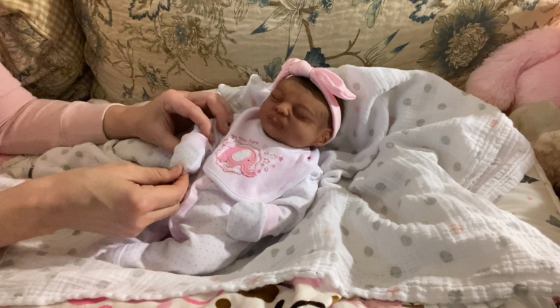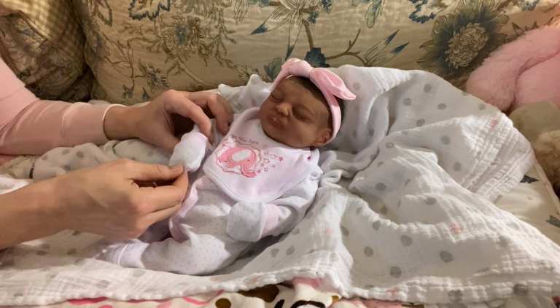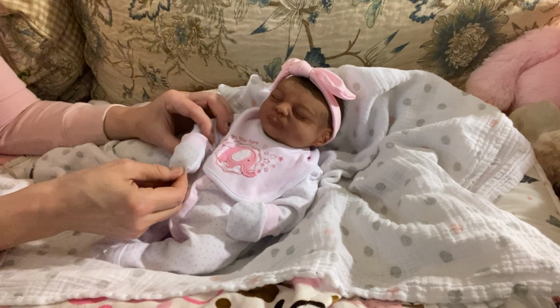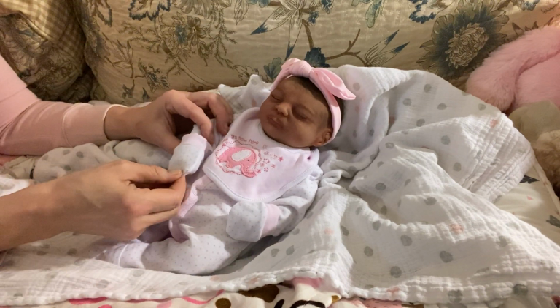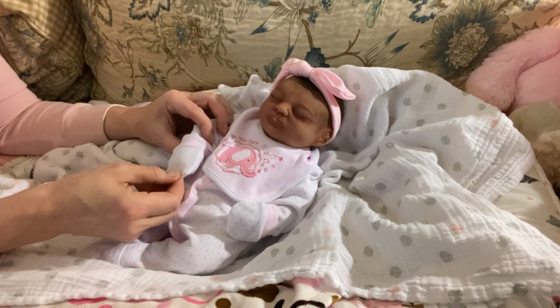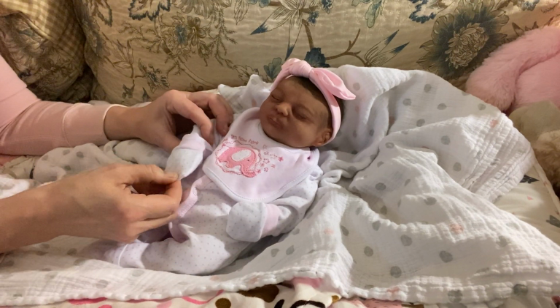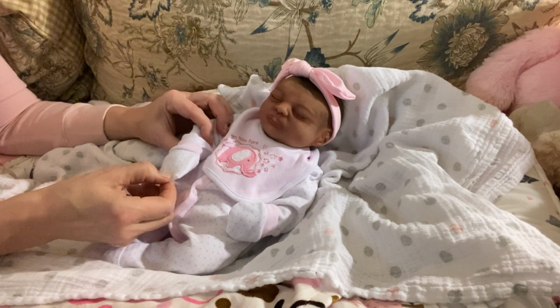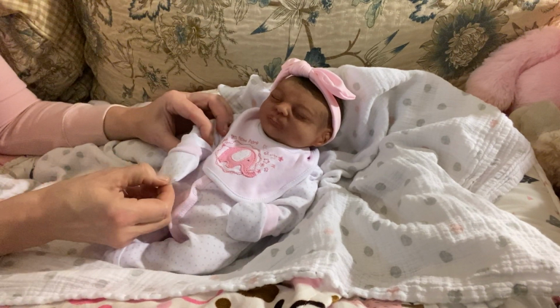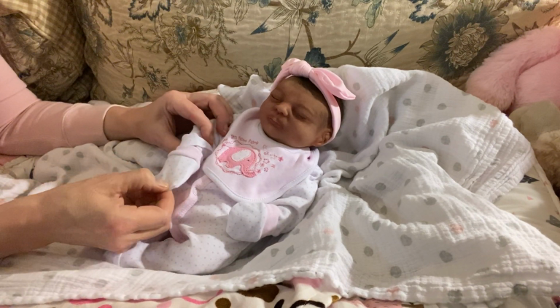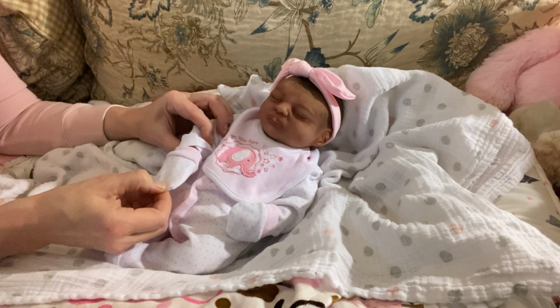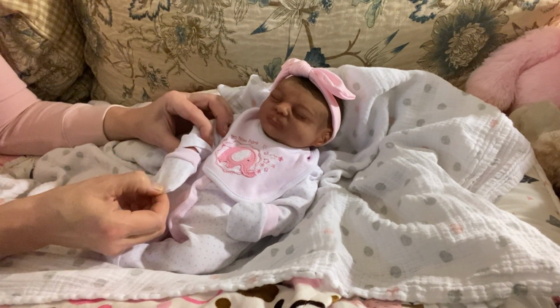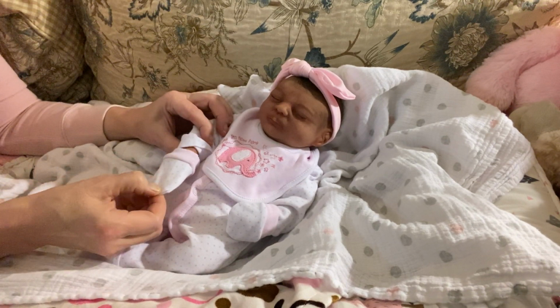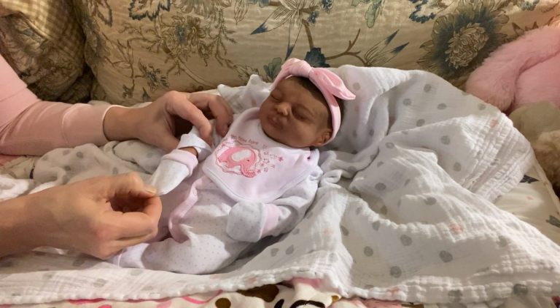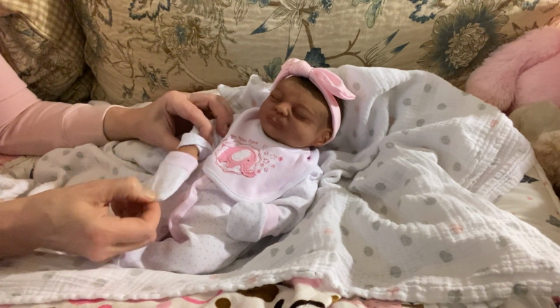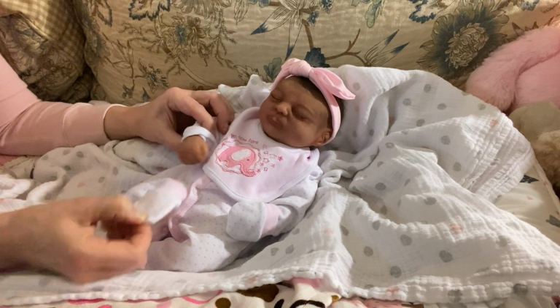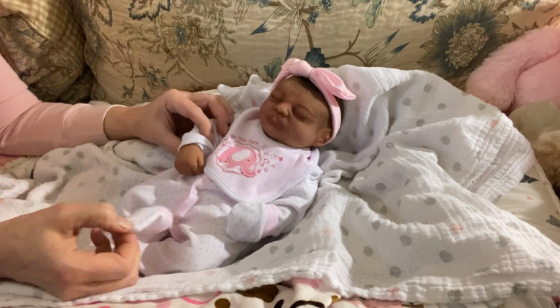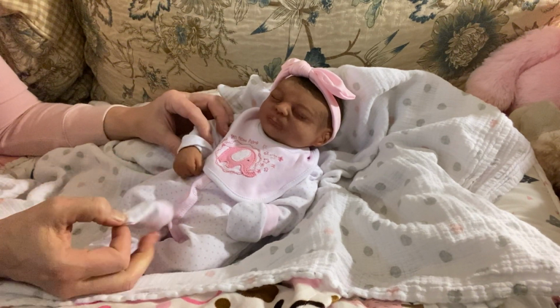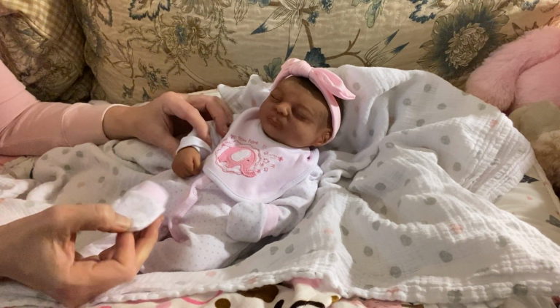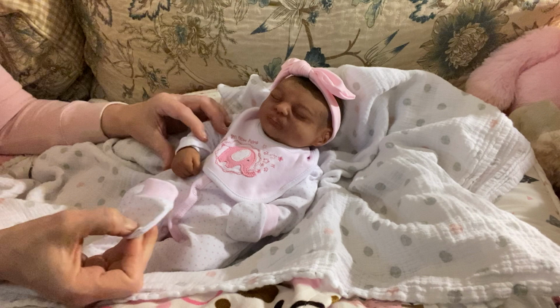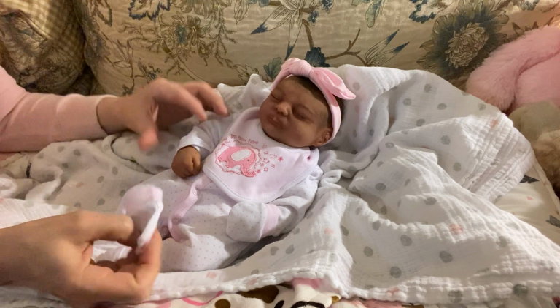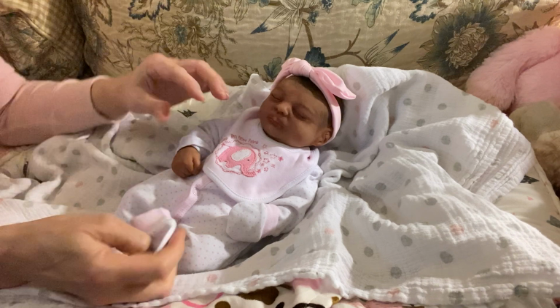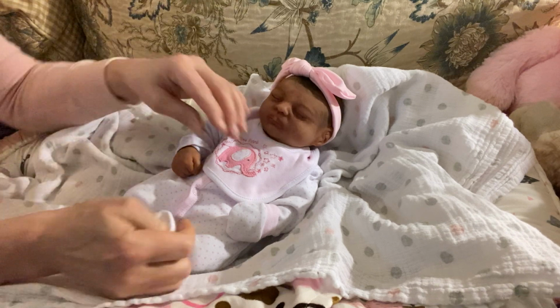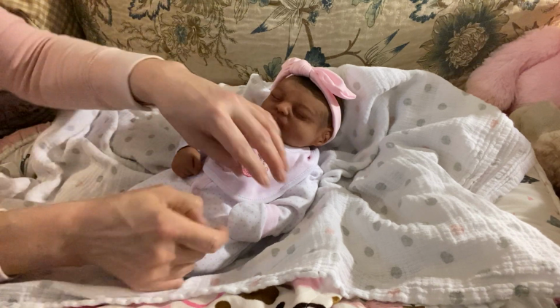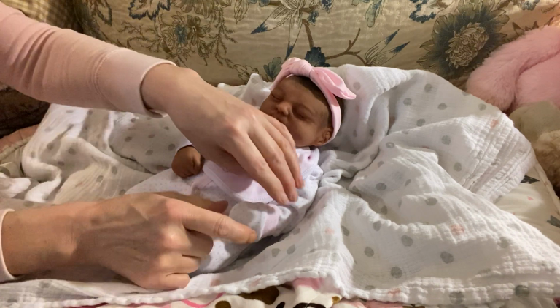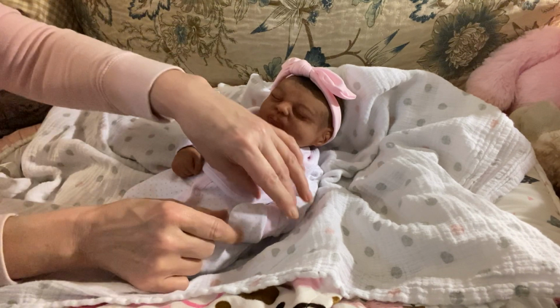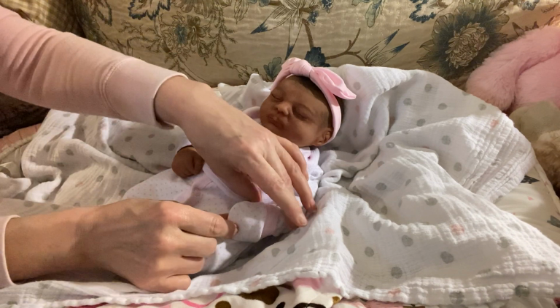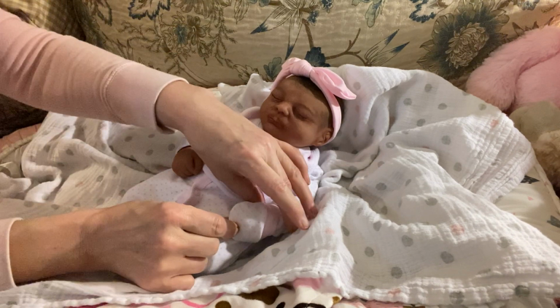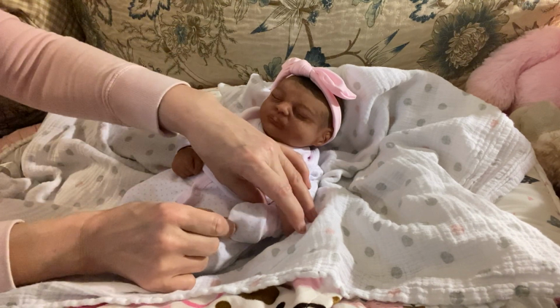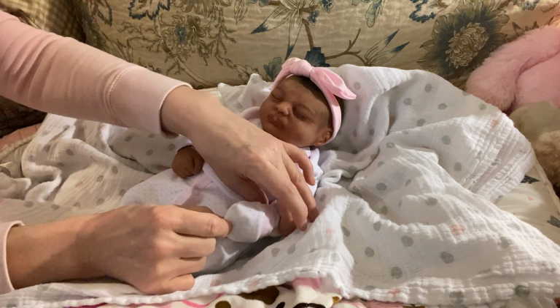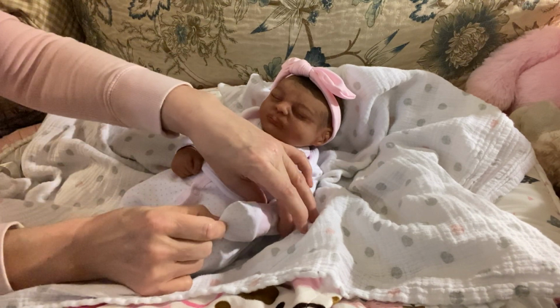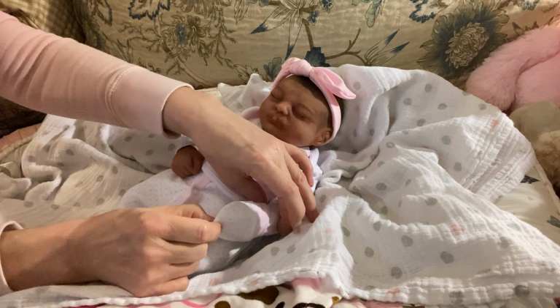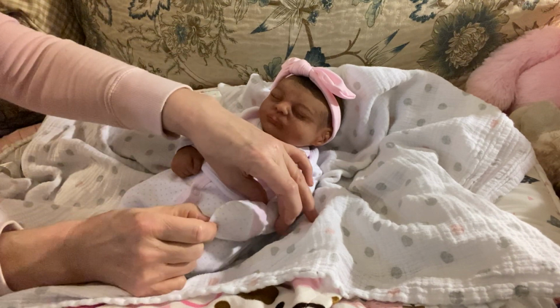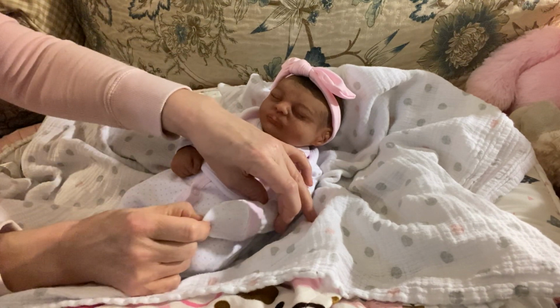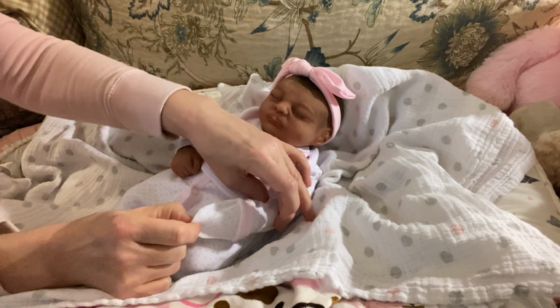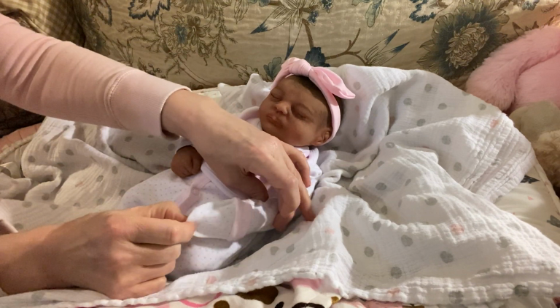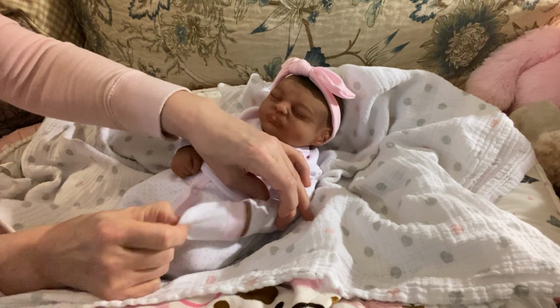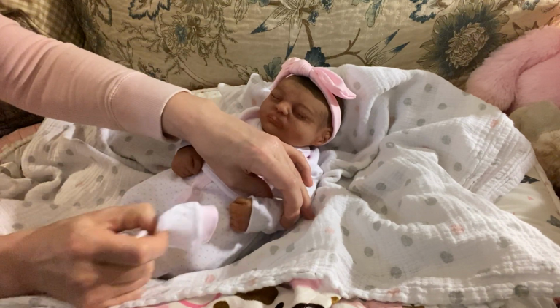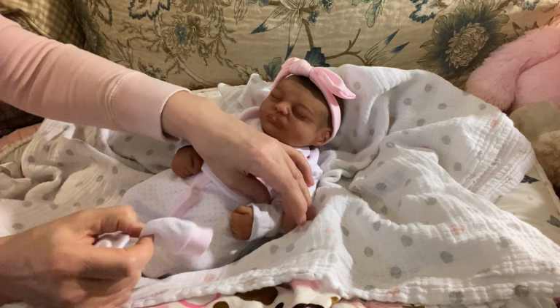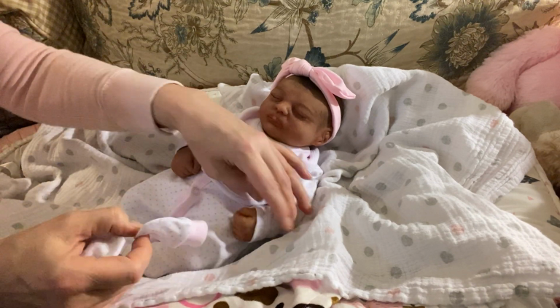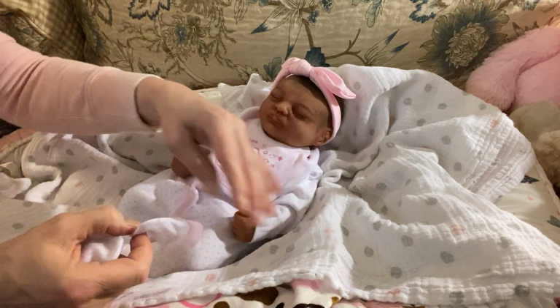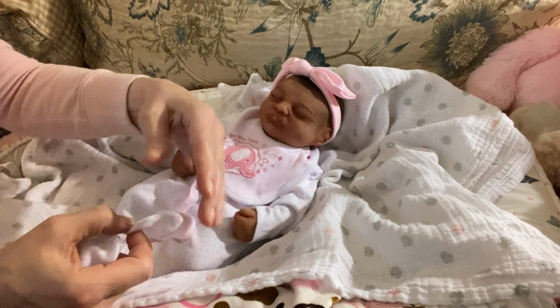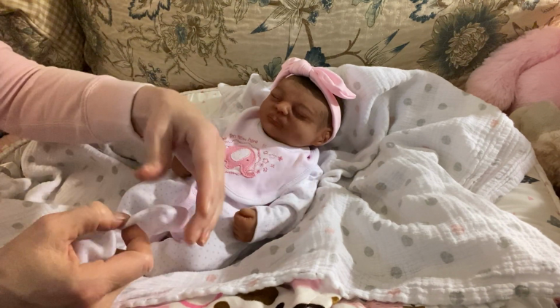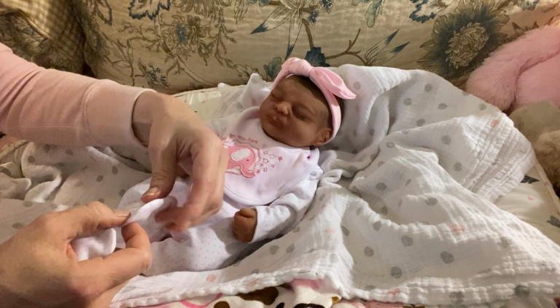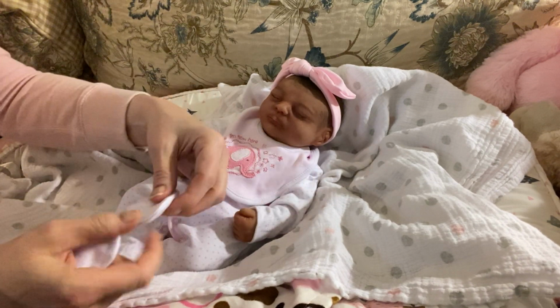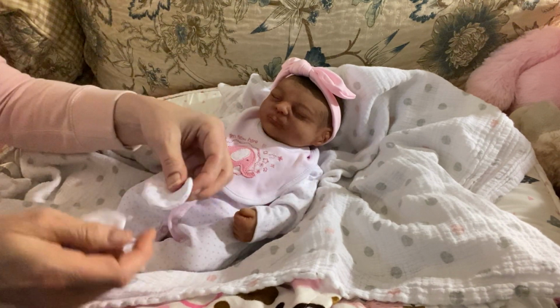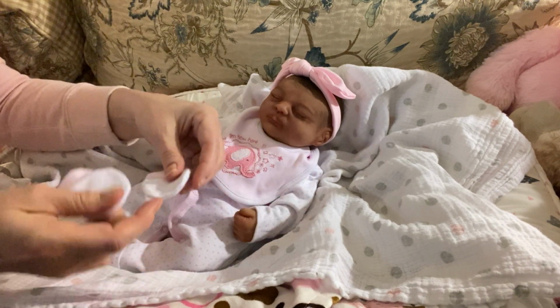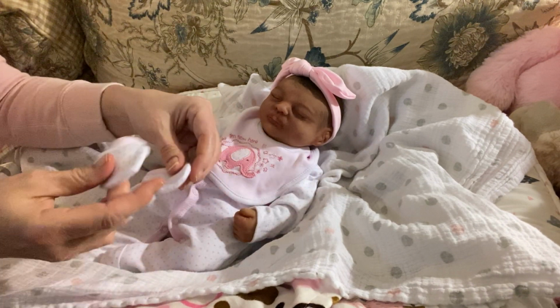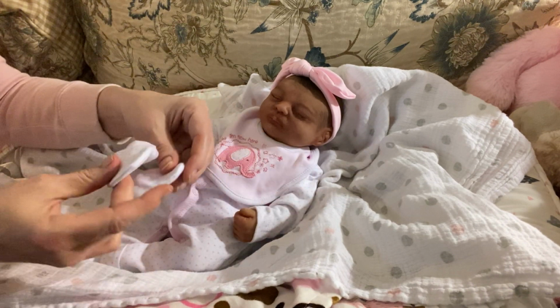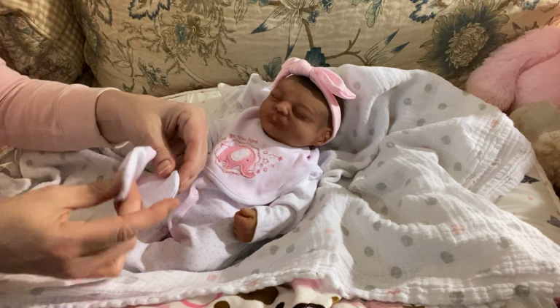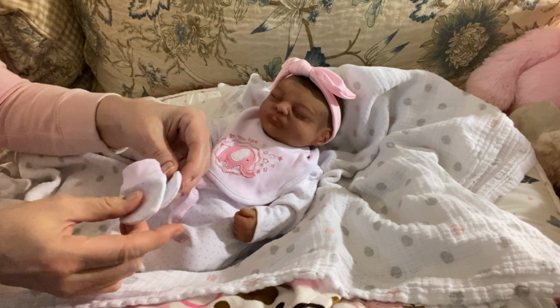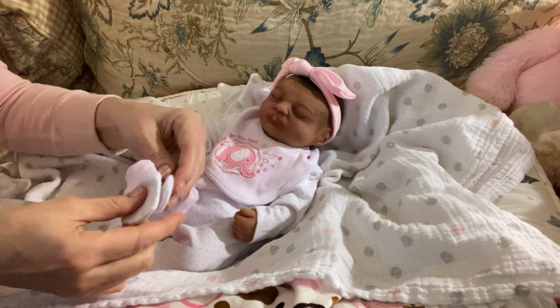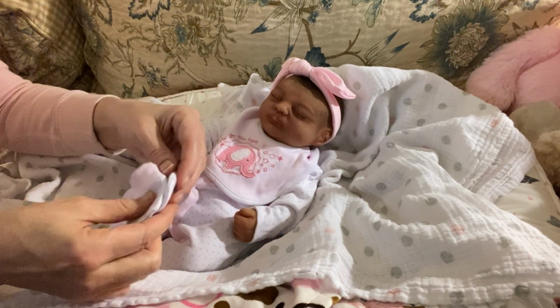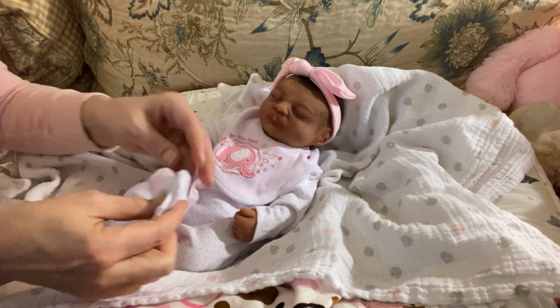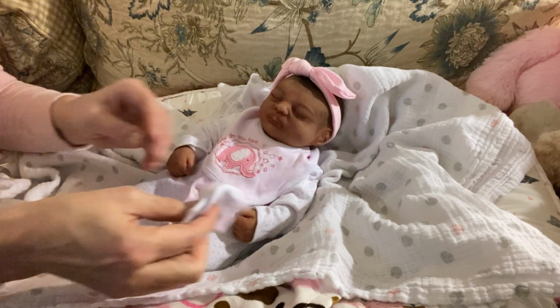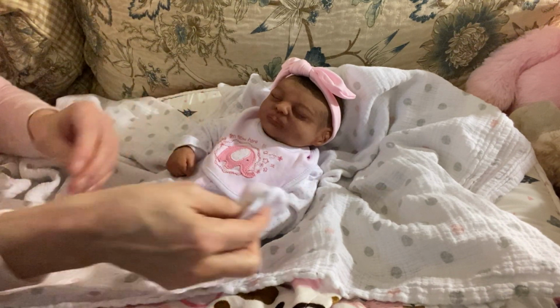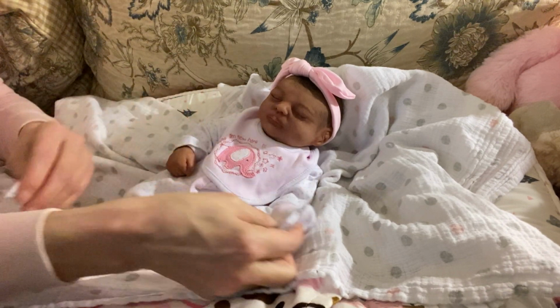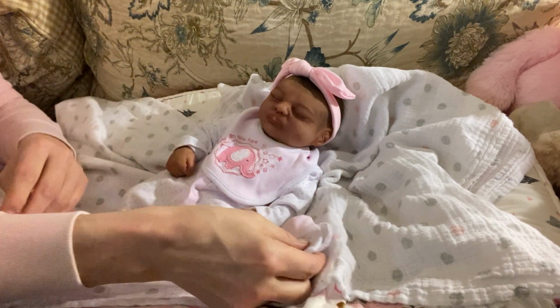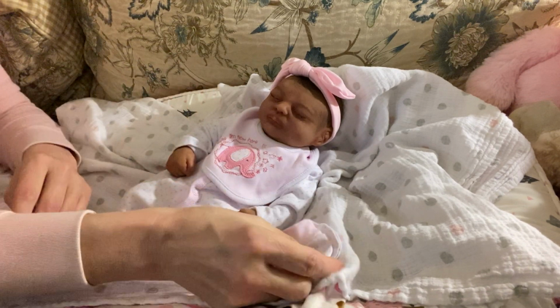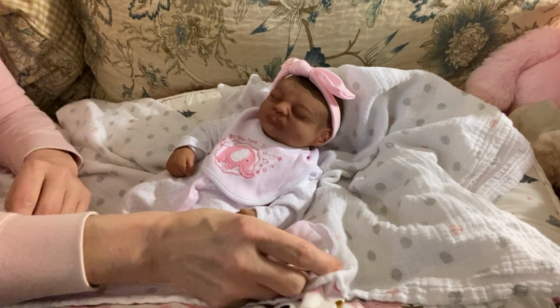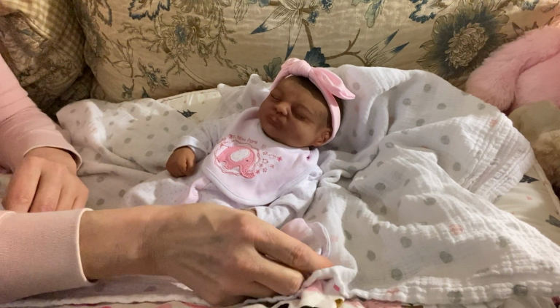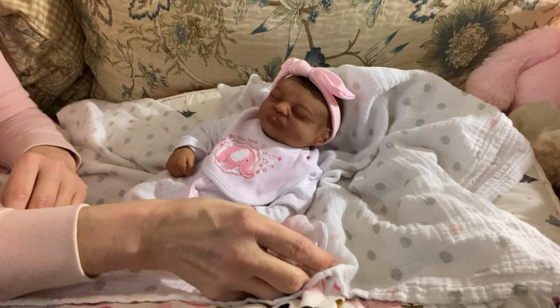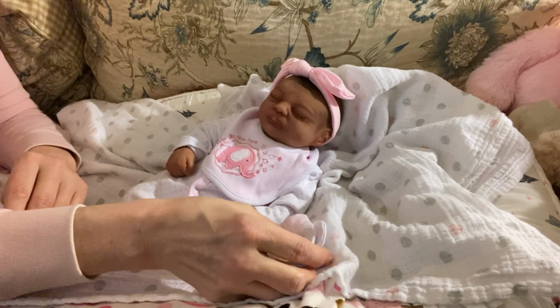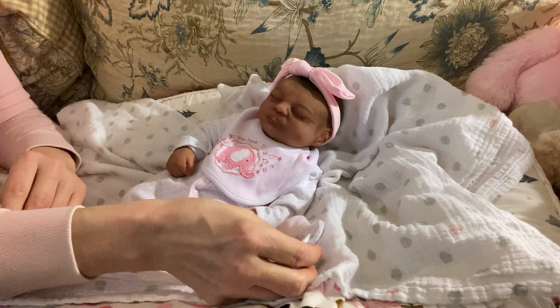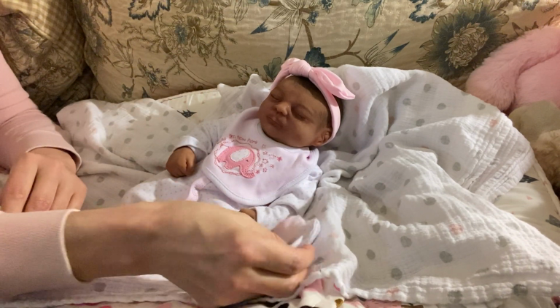I will show you very briefly how they look on her, but then I'll remove them because I love her hands and I love to look at them. They do fit absolutely perfectly over her little hands.